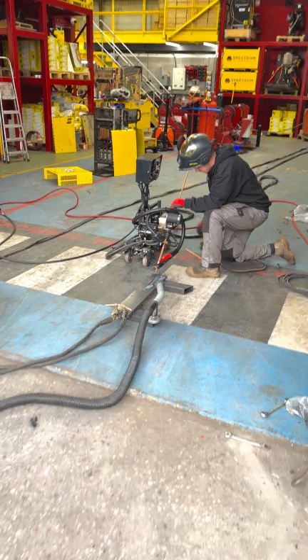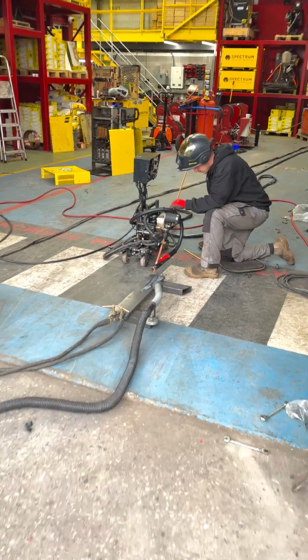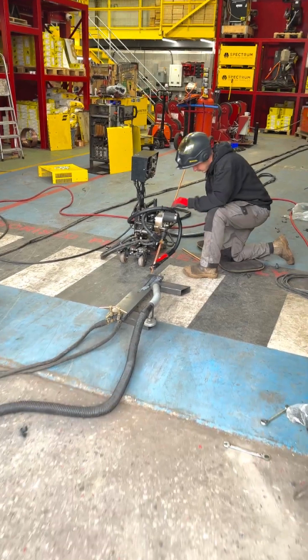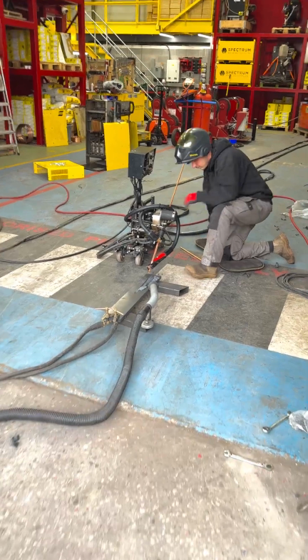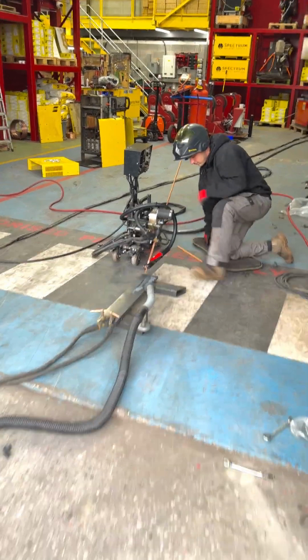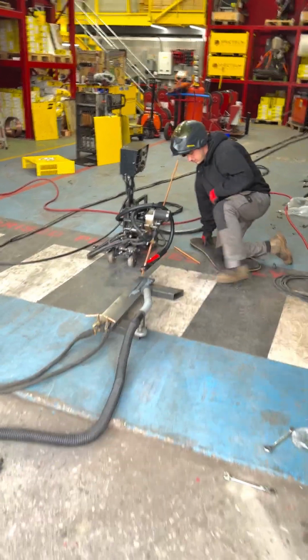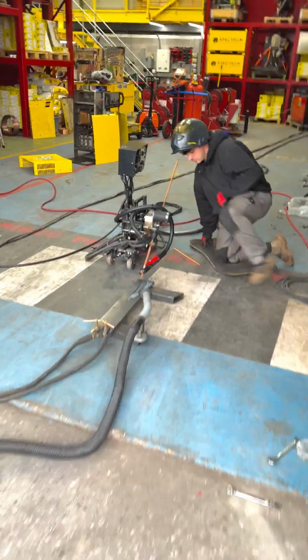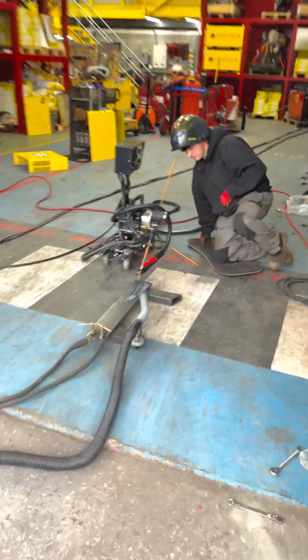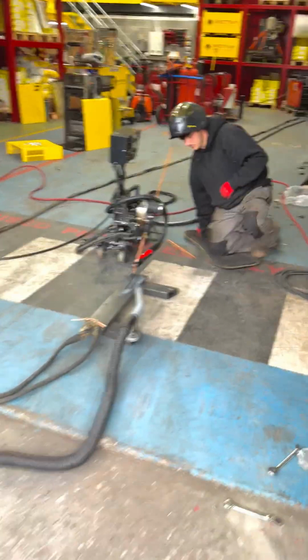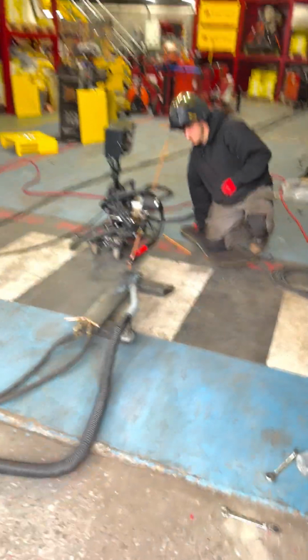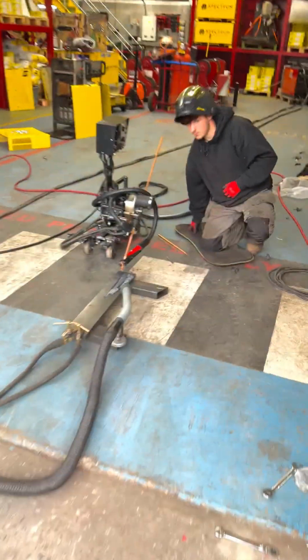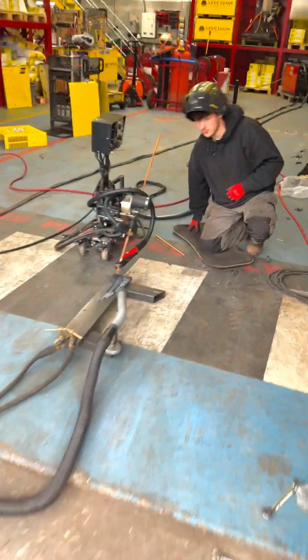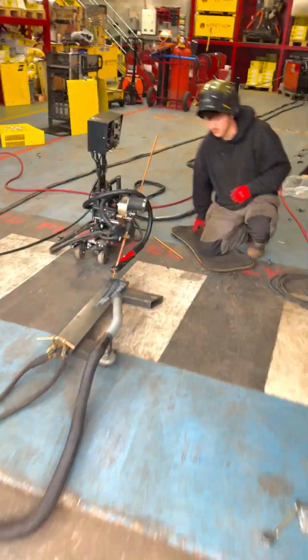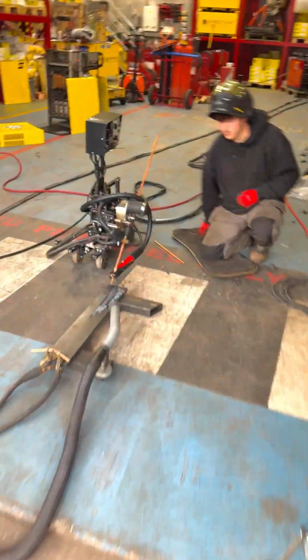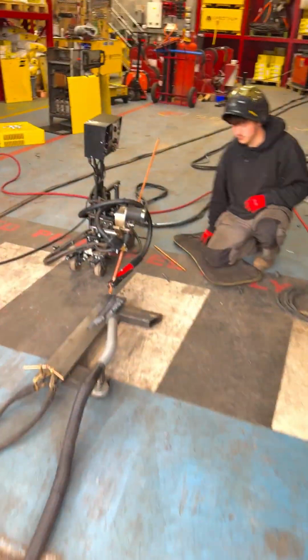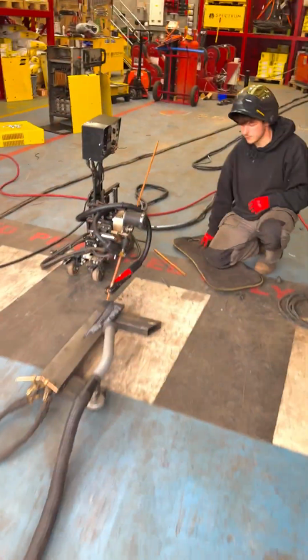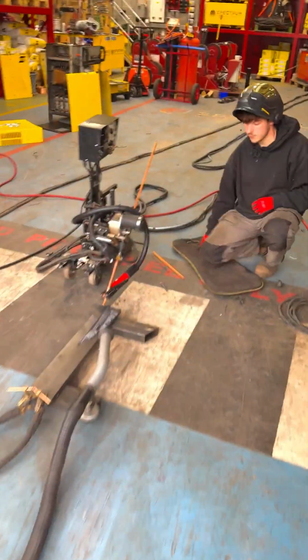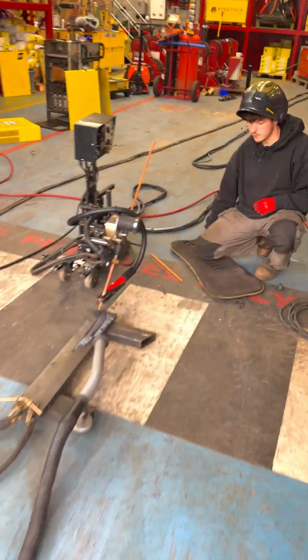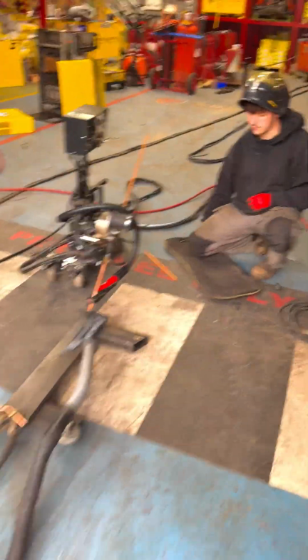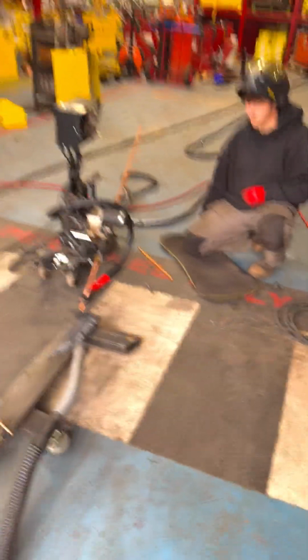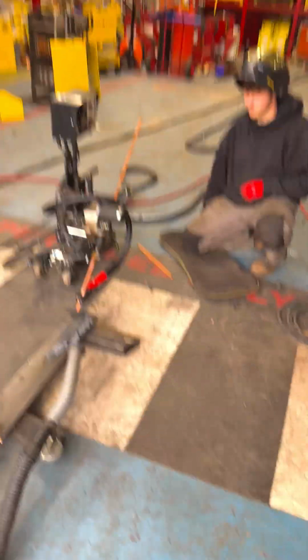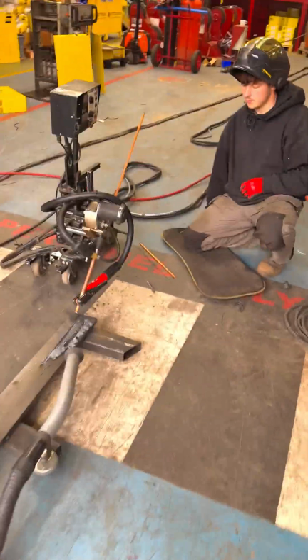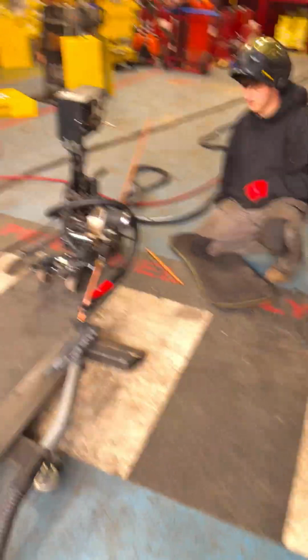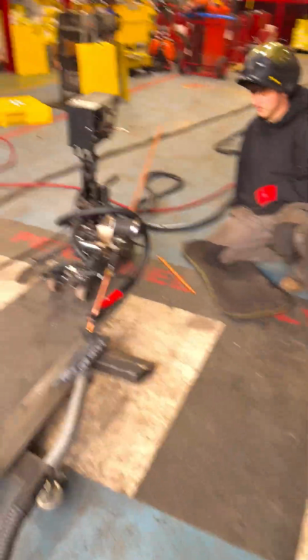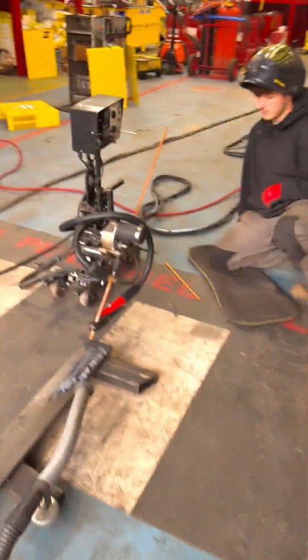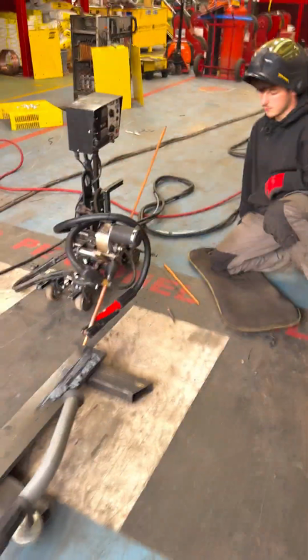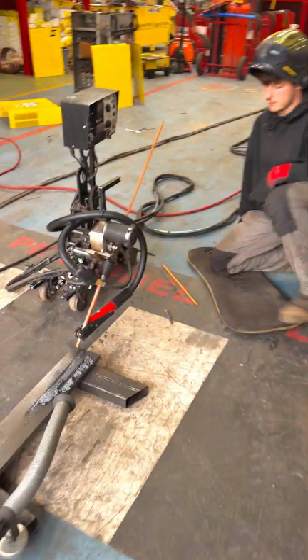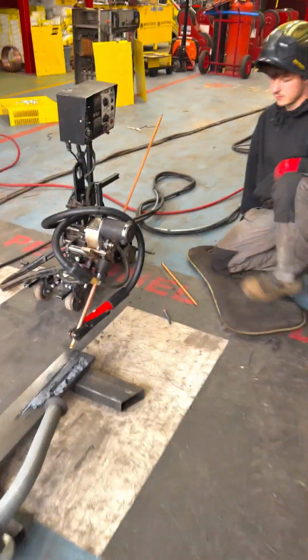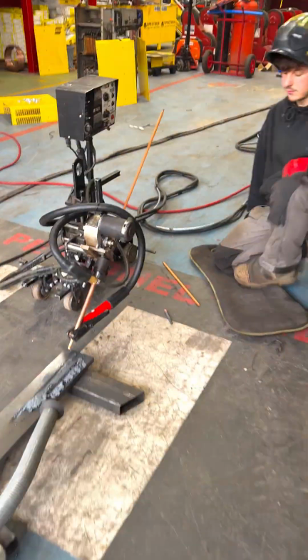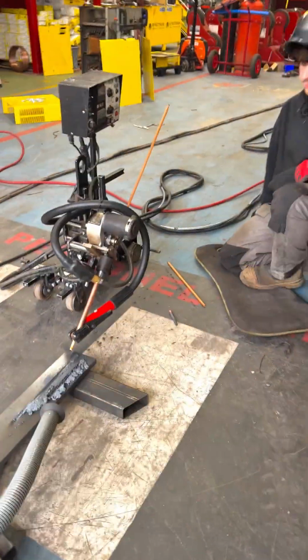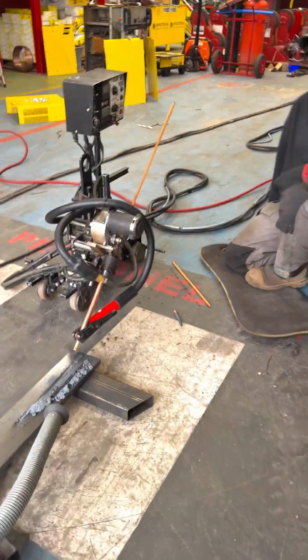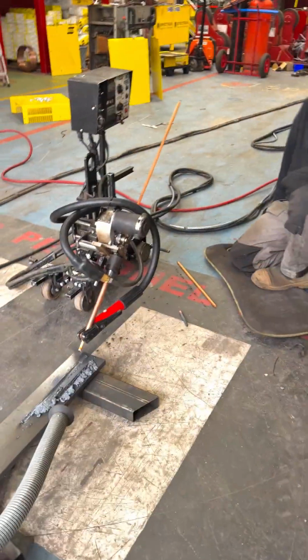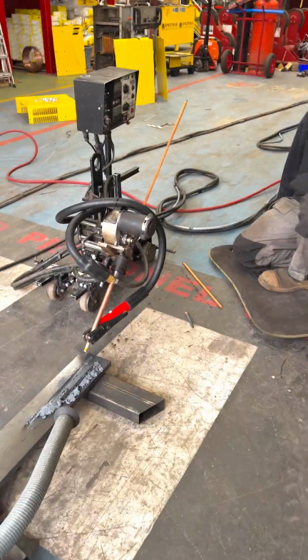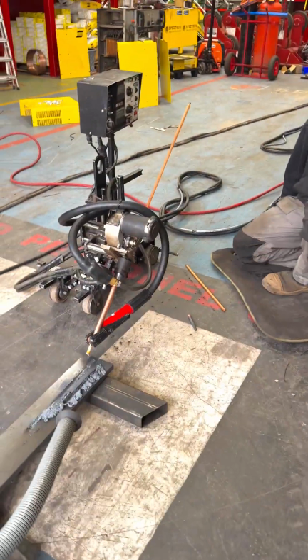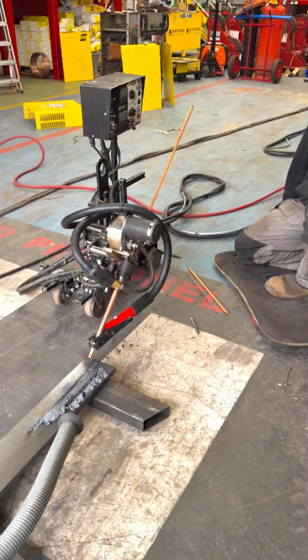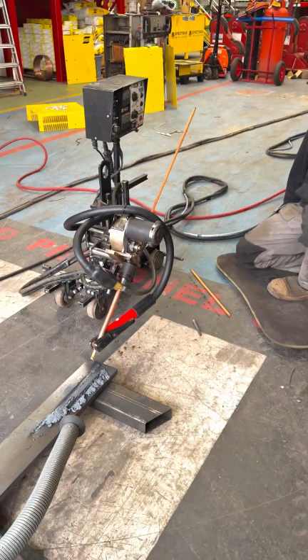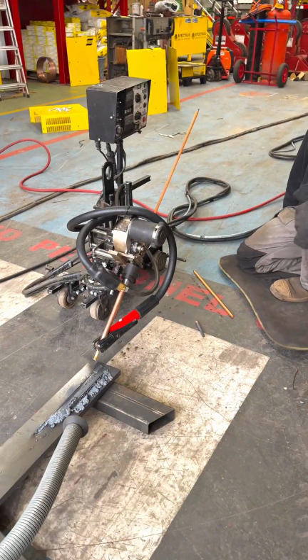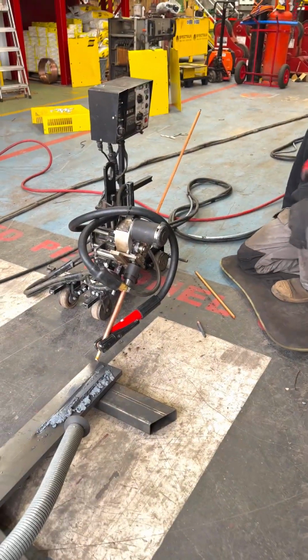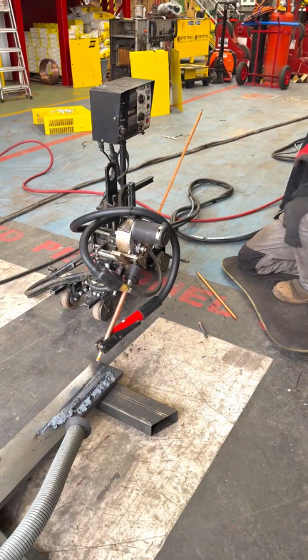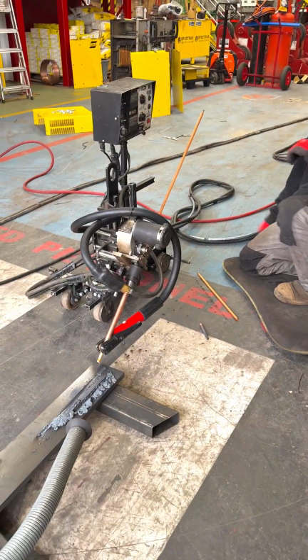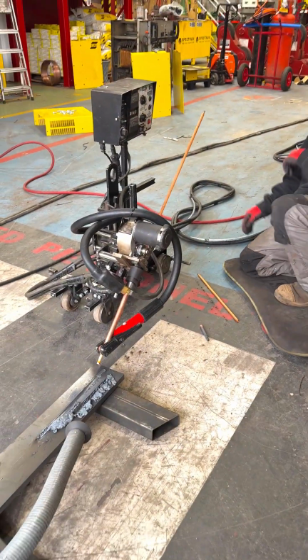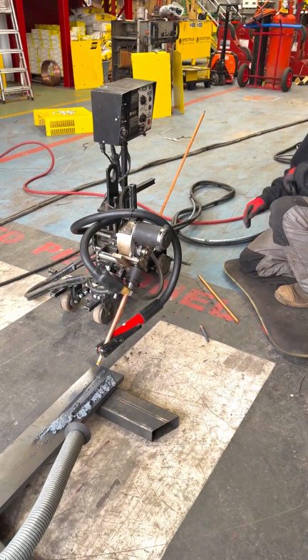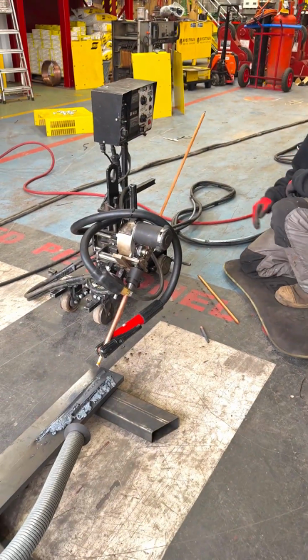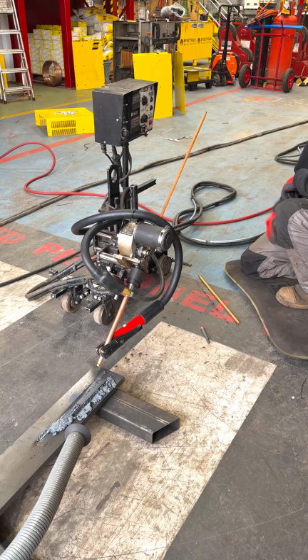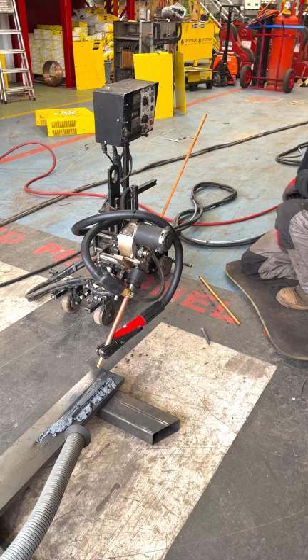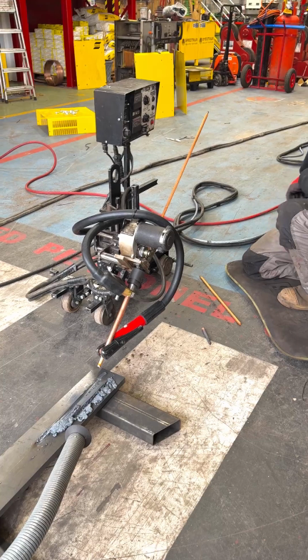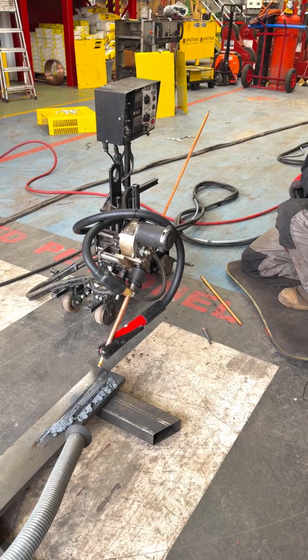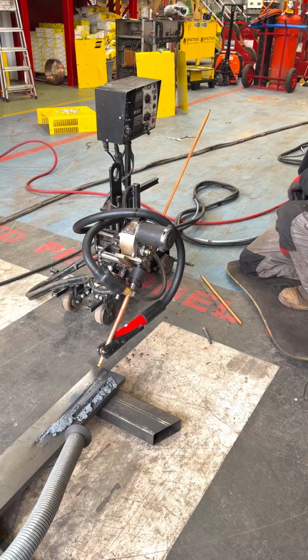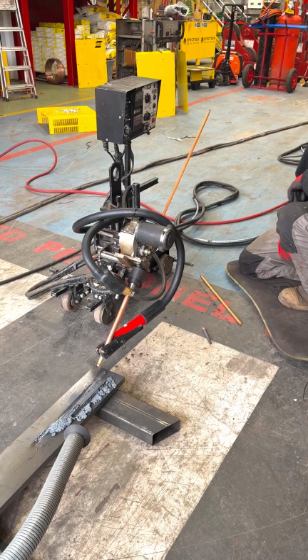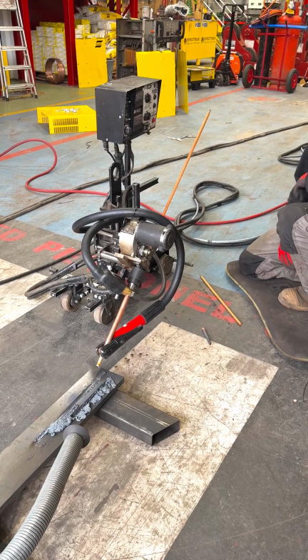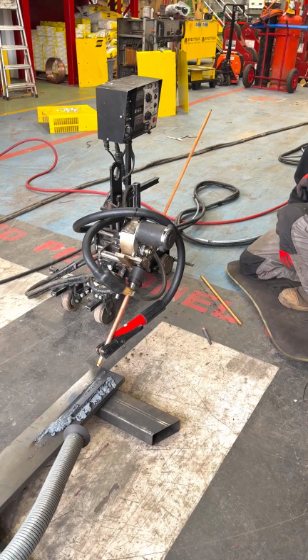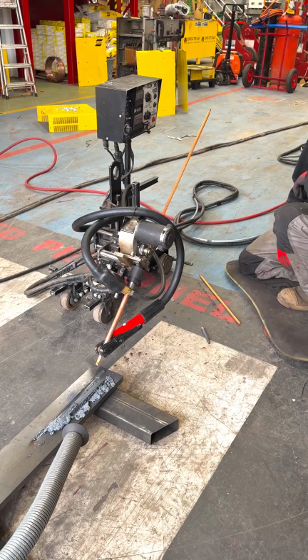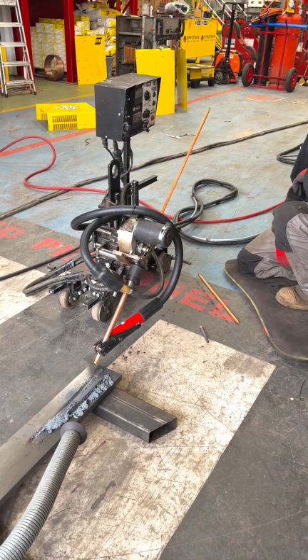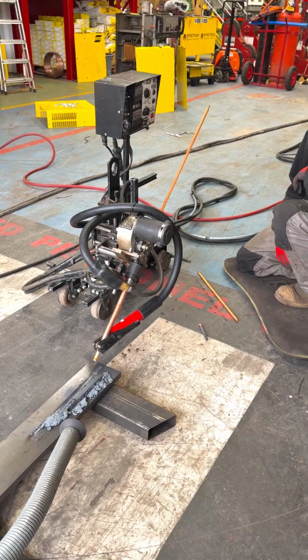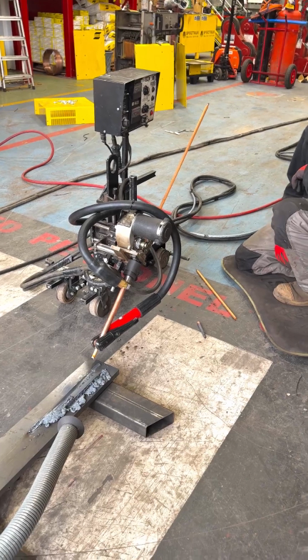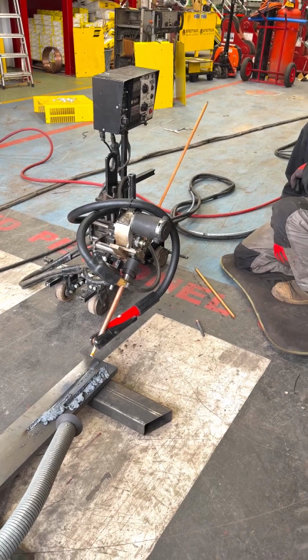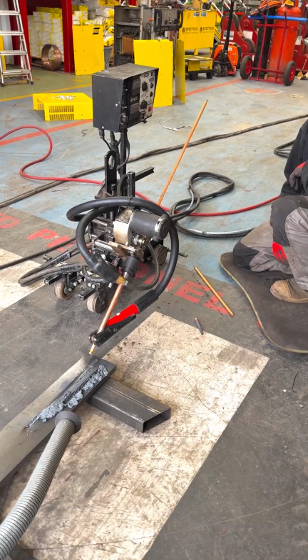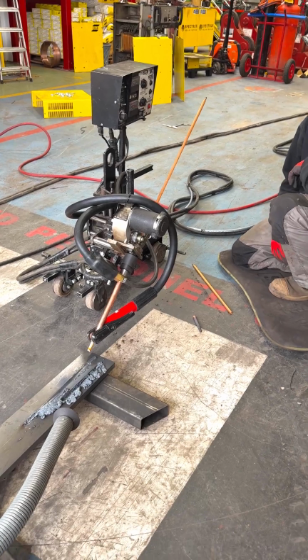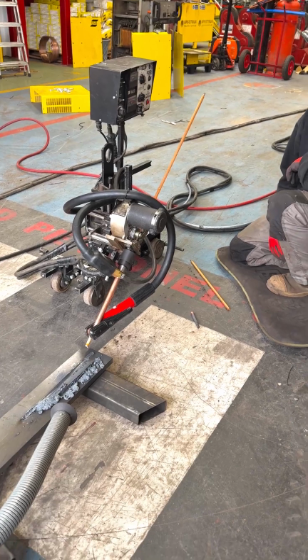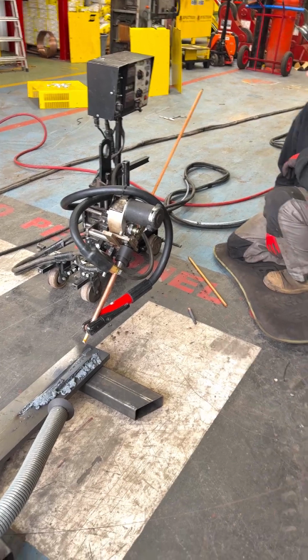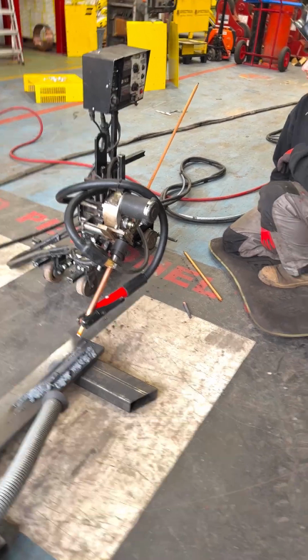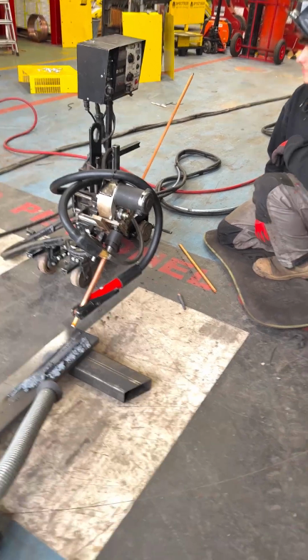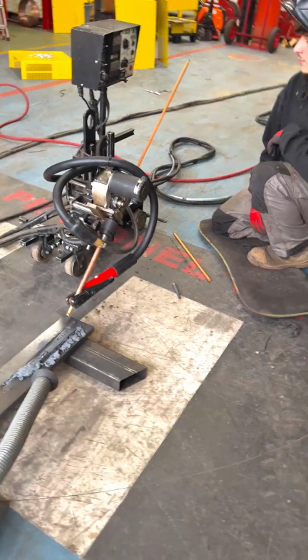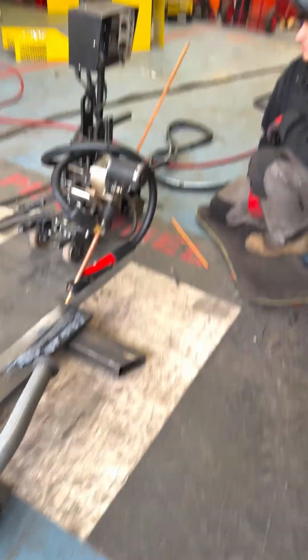A couple of mad scientists here at Spectrum. We've redesigned an LT7 submost arc tractor welder into an auto arc air gouger.